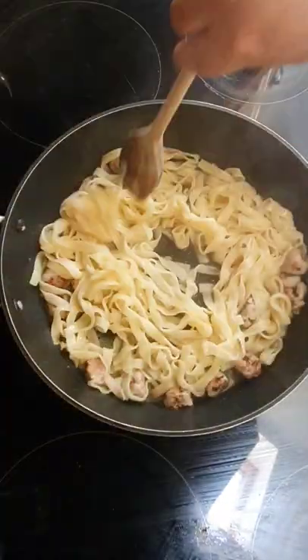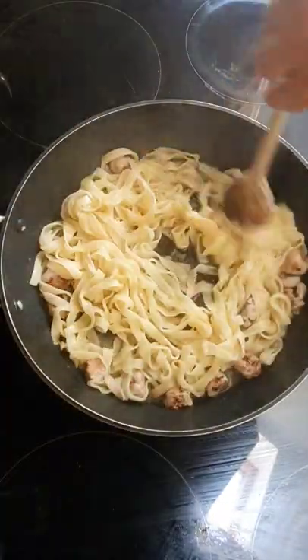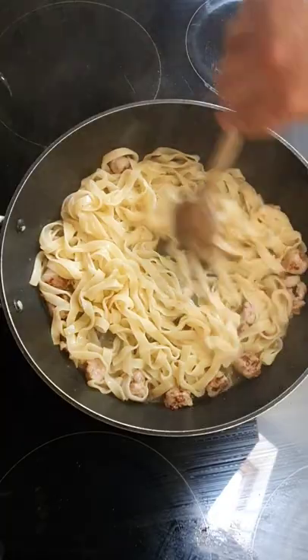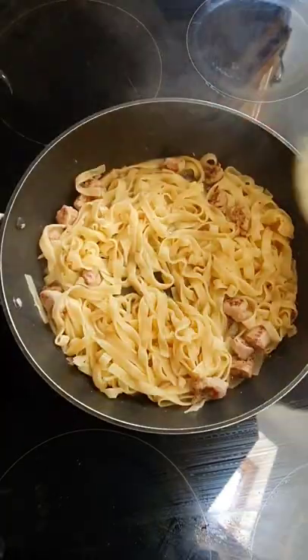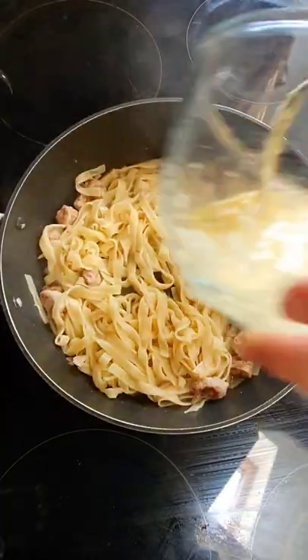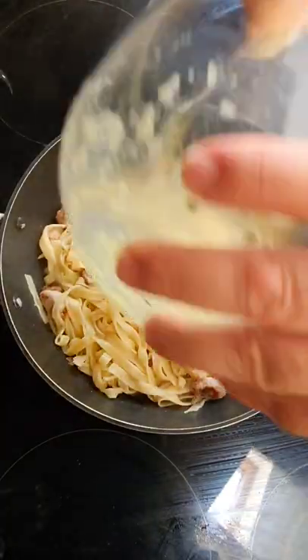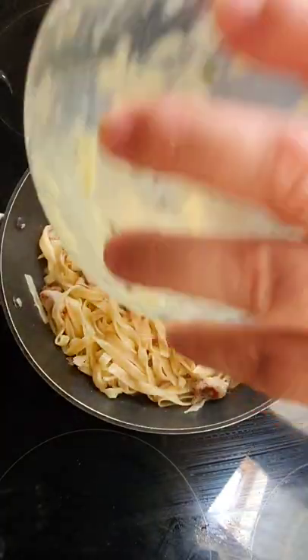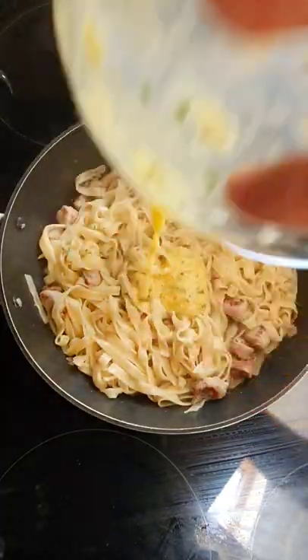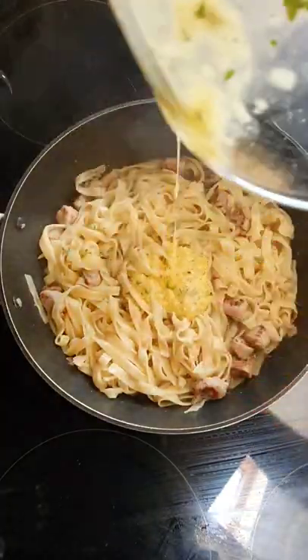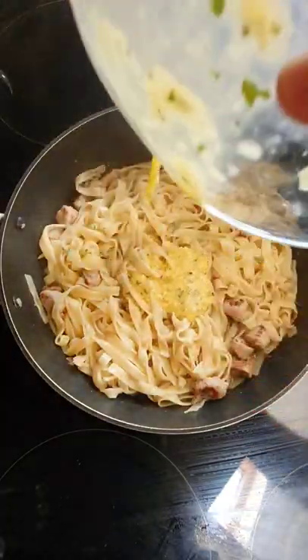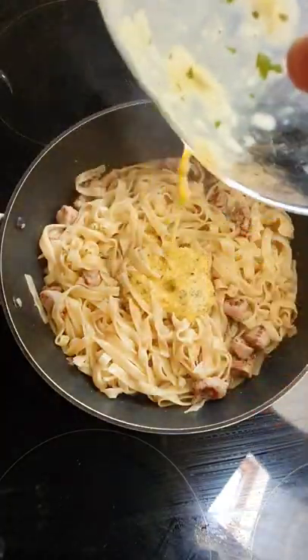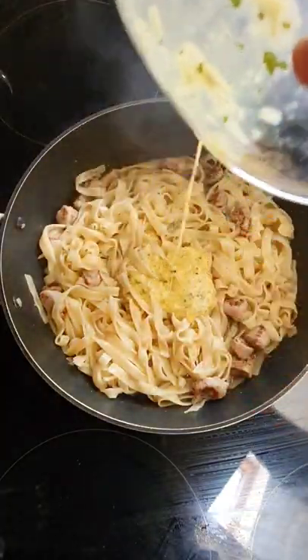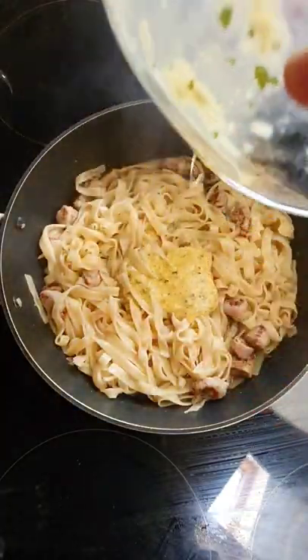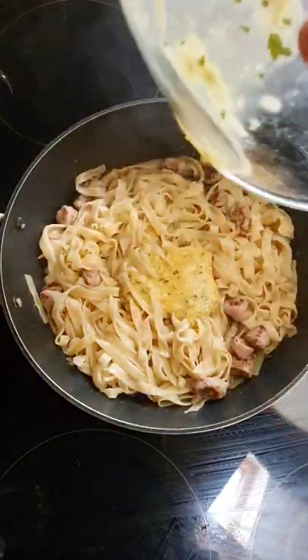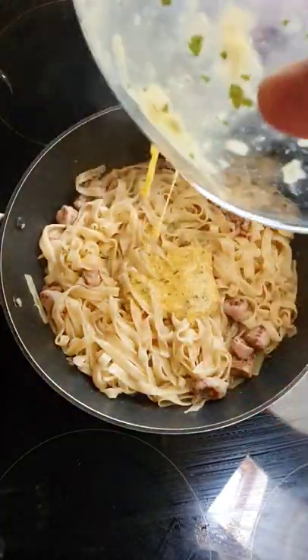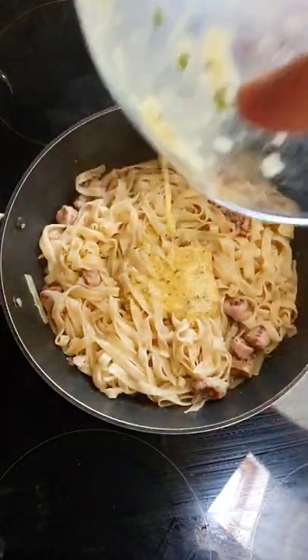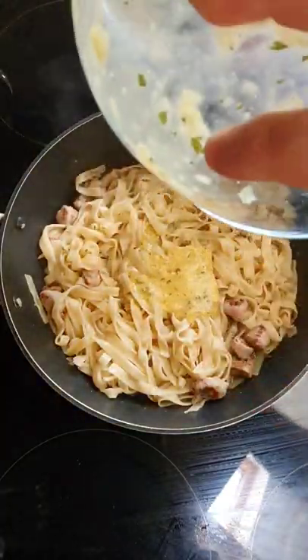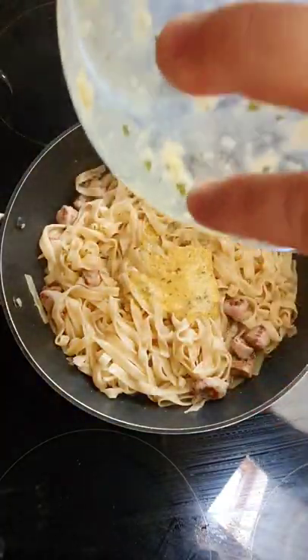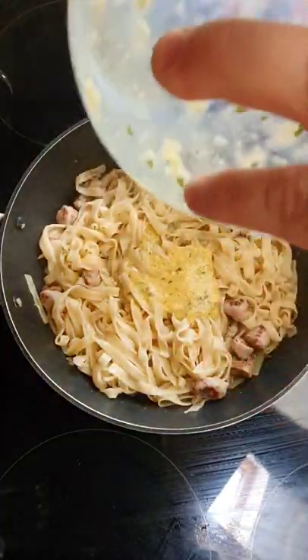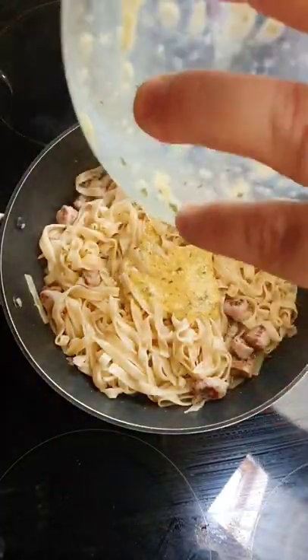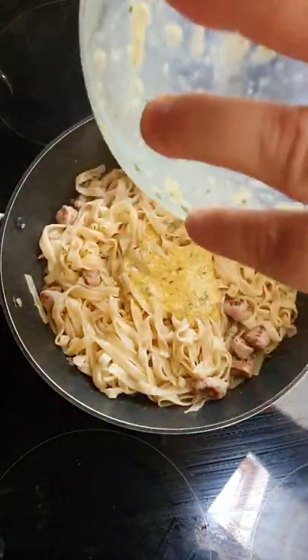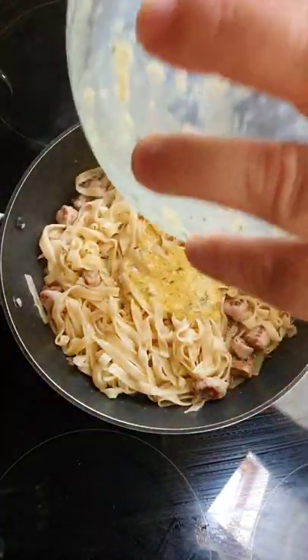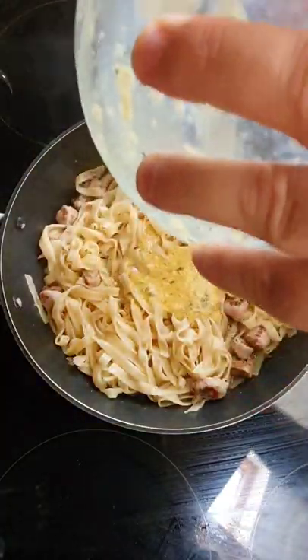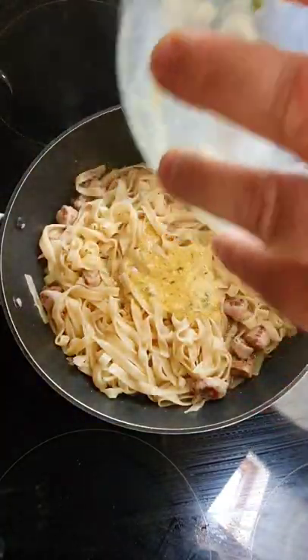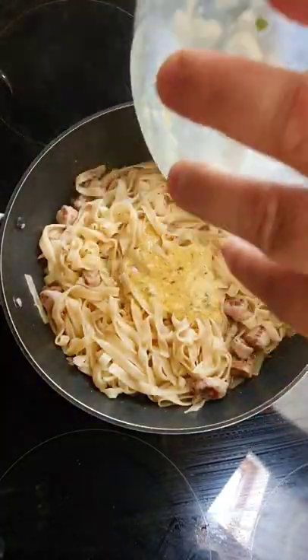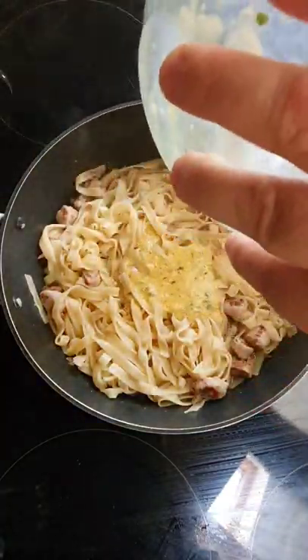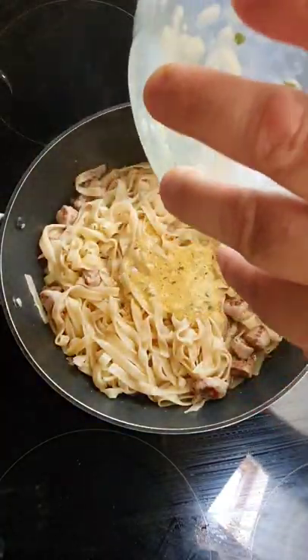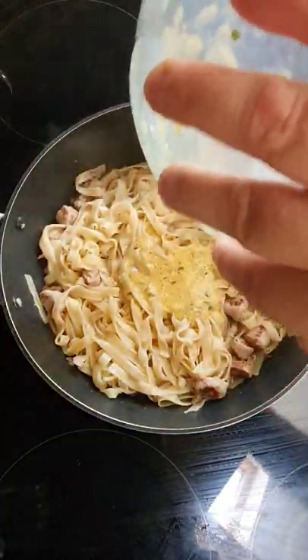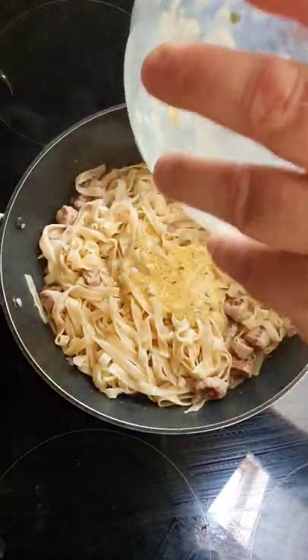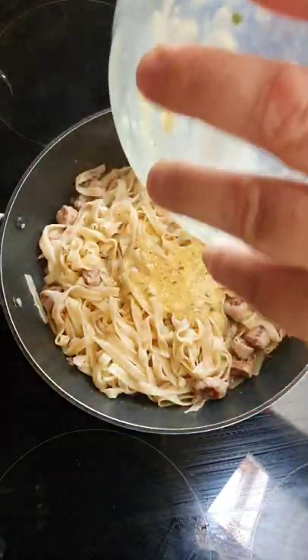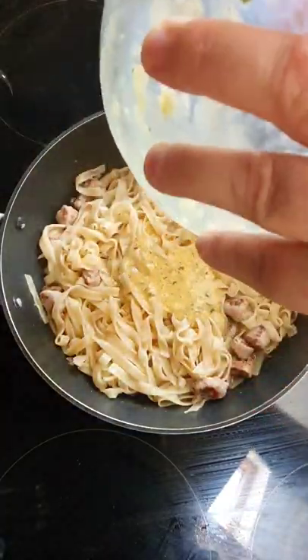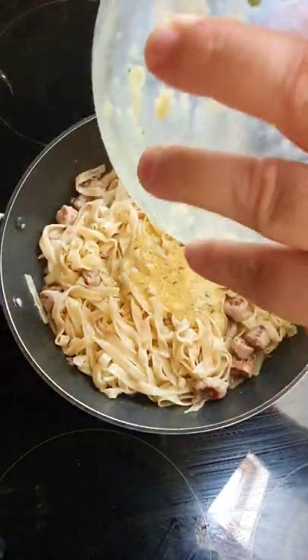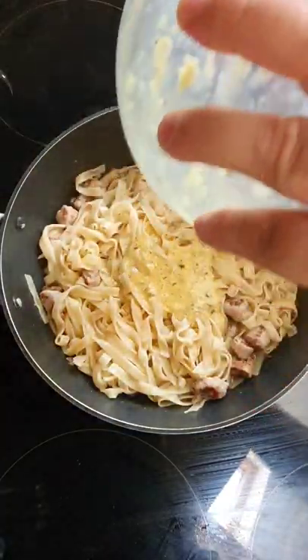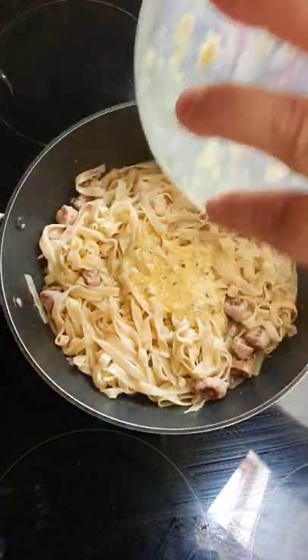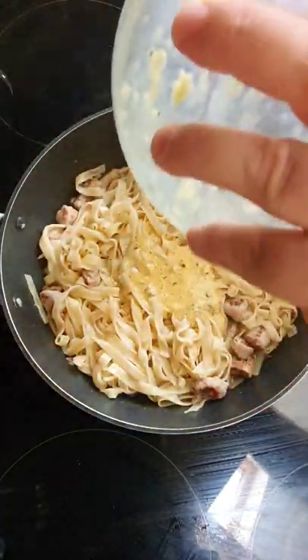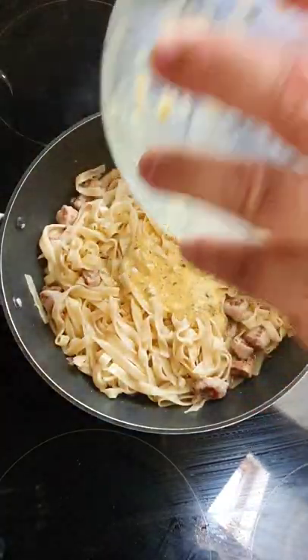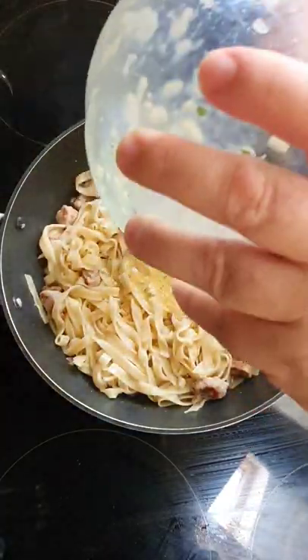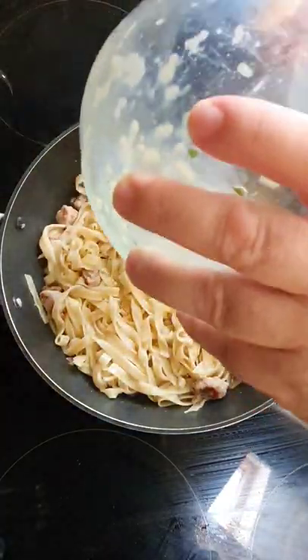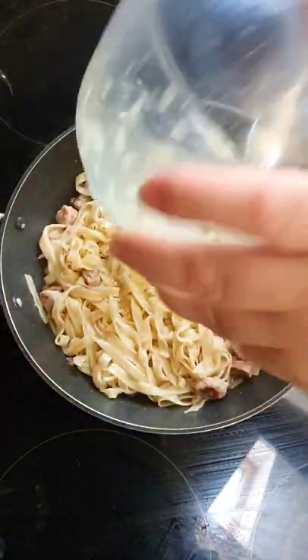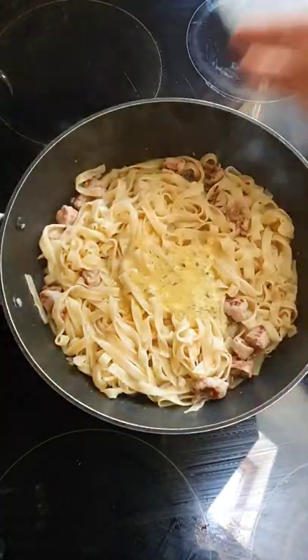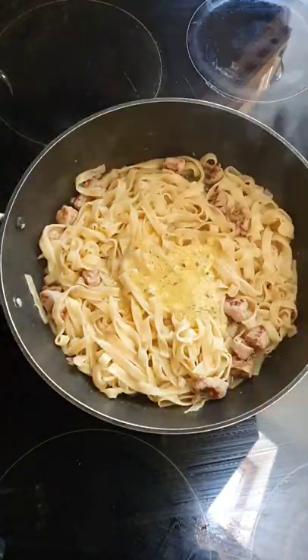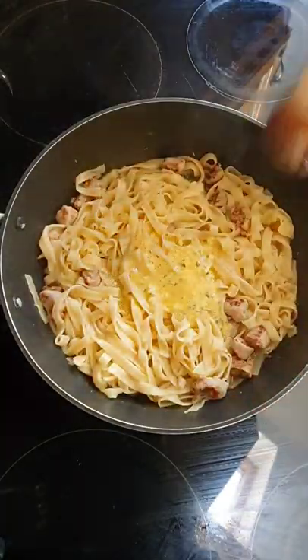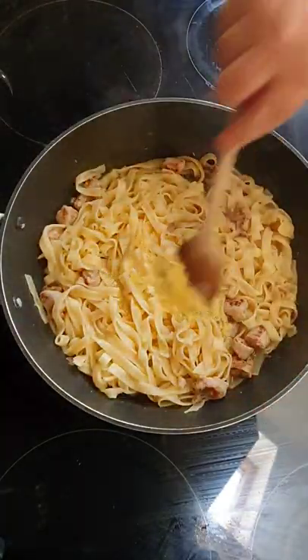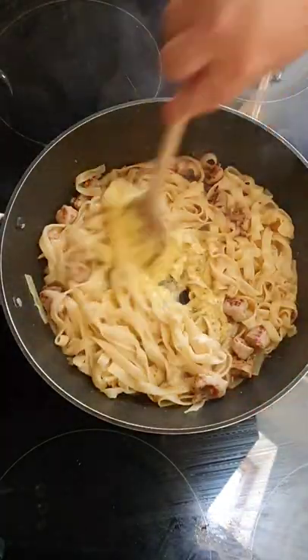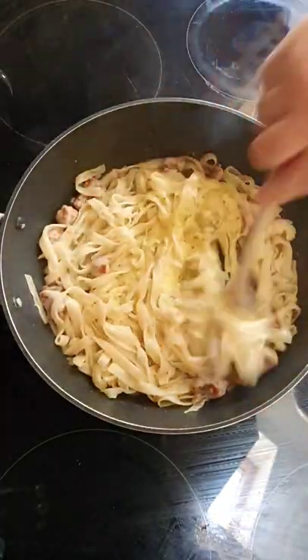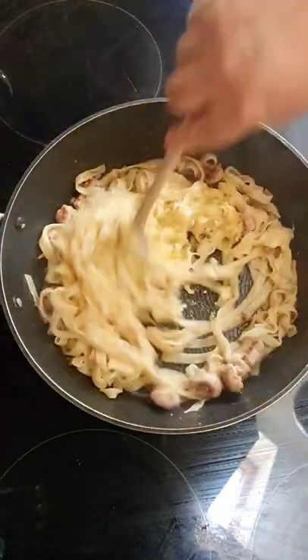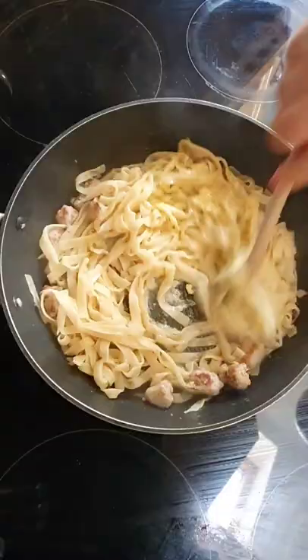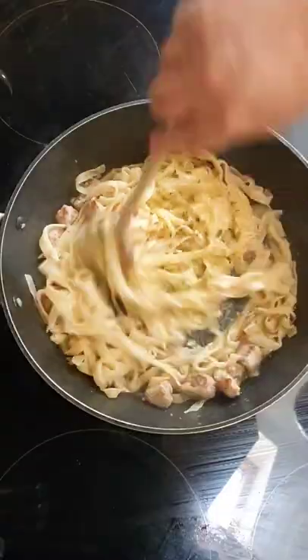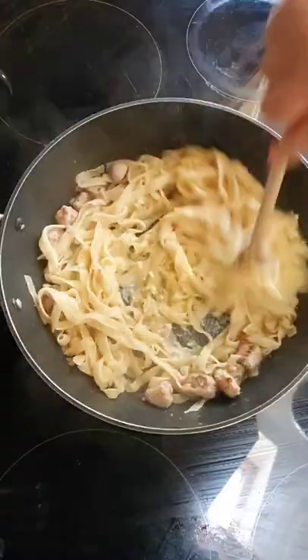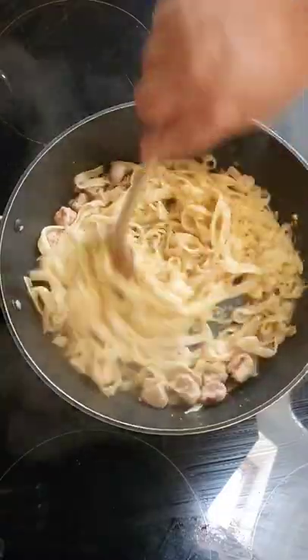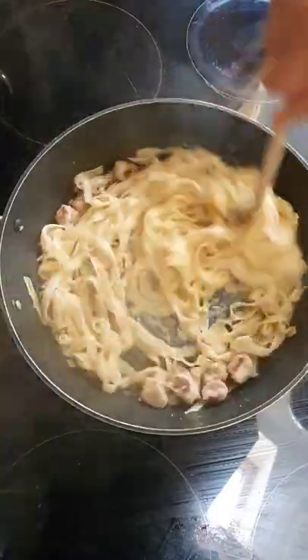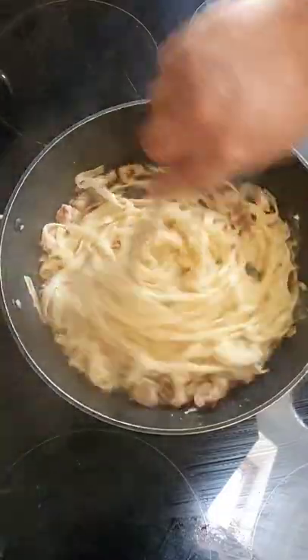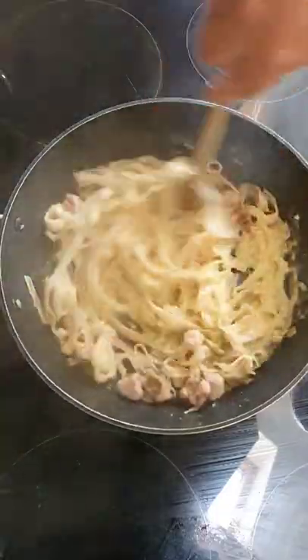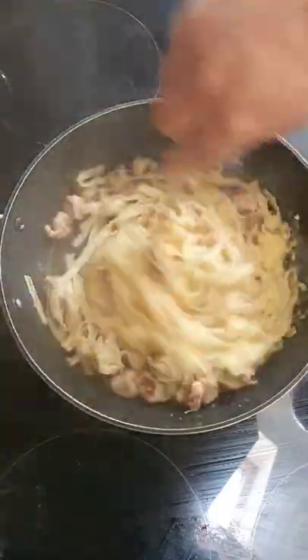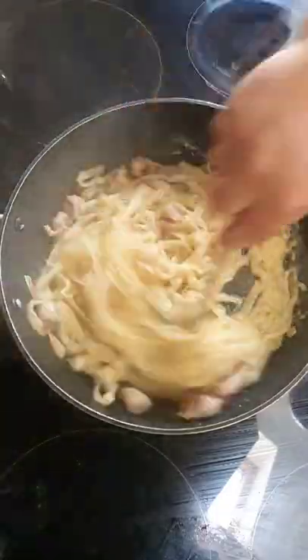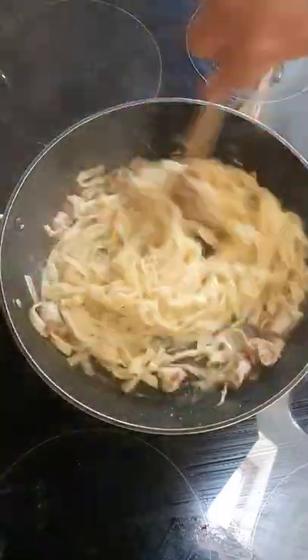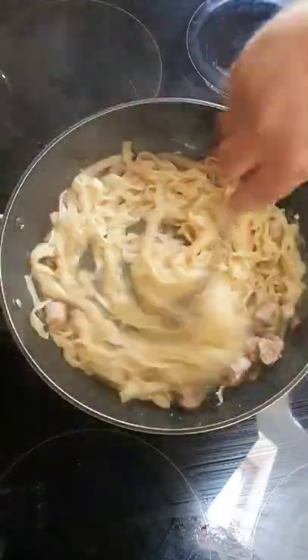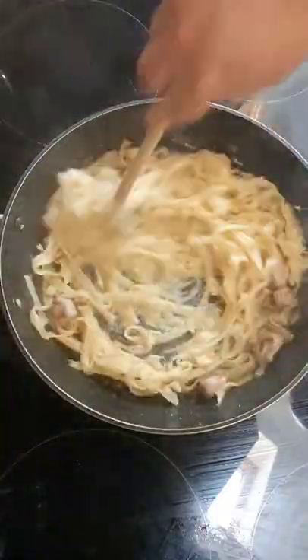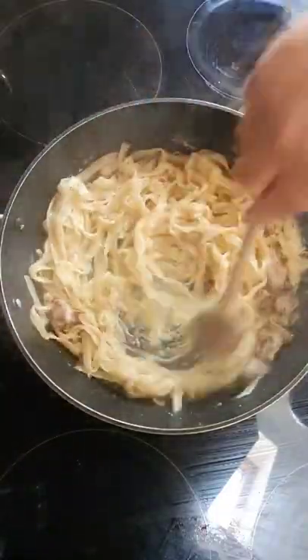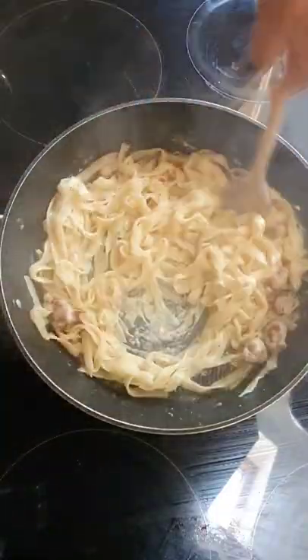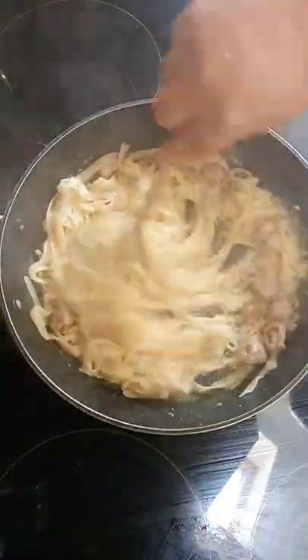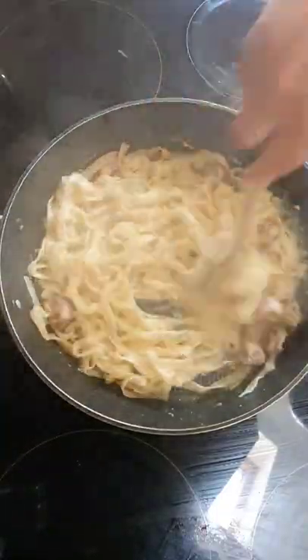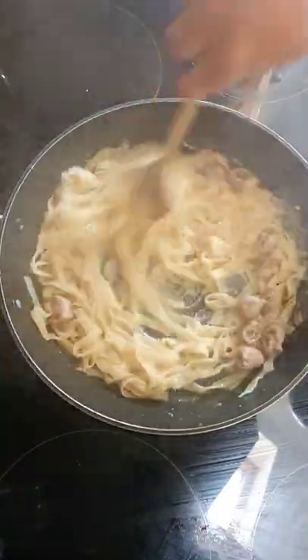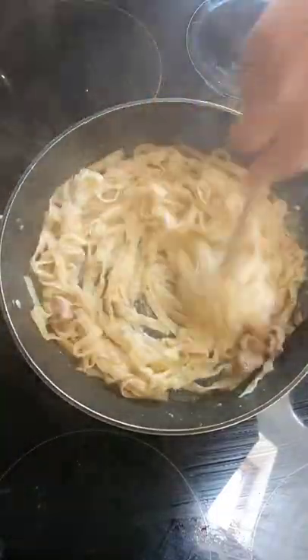Take the pan off the heat, then we add our egg mixture. Give that a stir around and let that thicken up. Just make sure that you keep moving it or it'll turn into scrambled eggs.